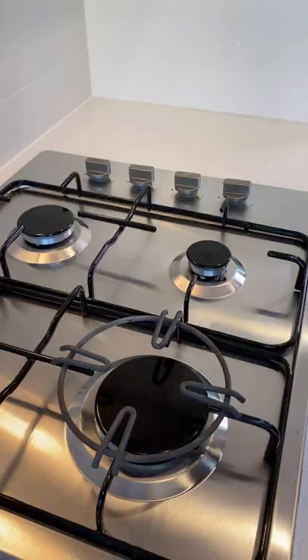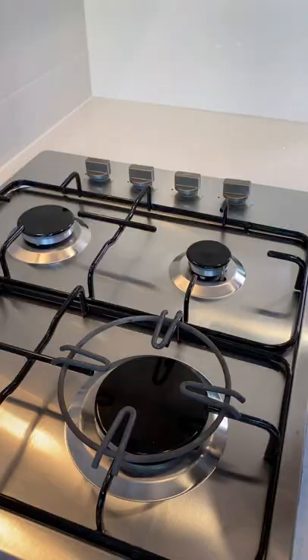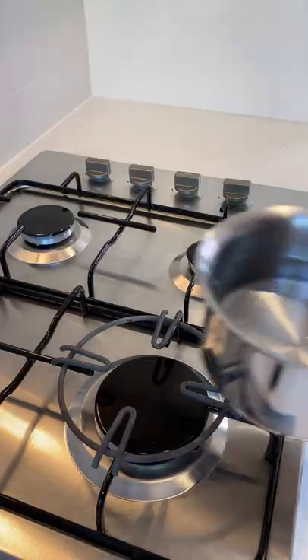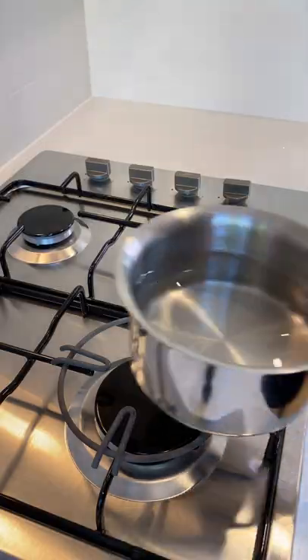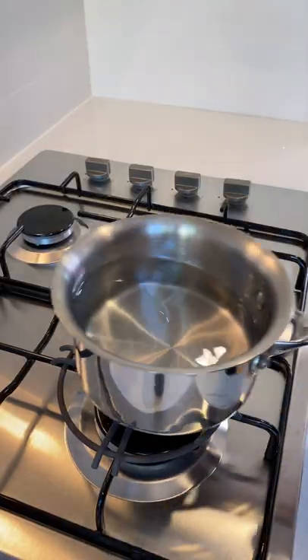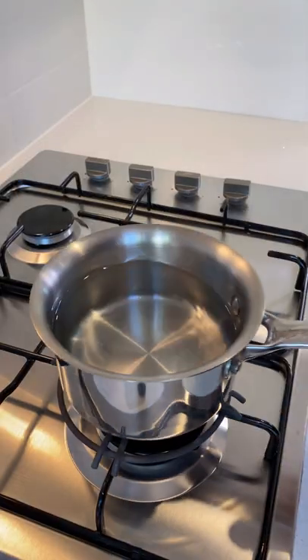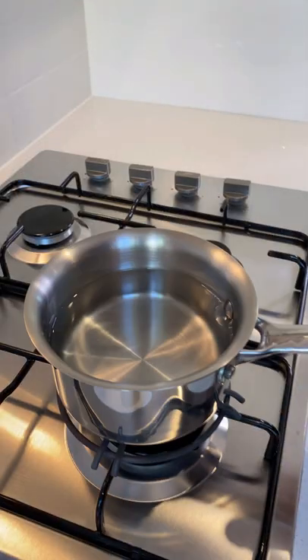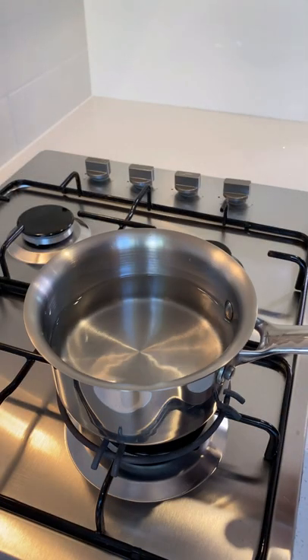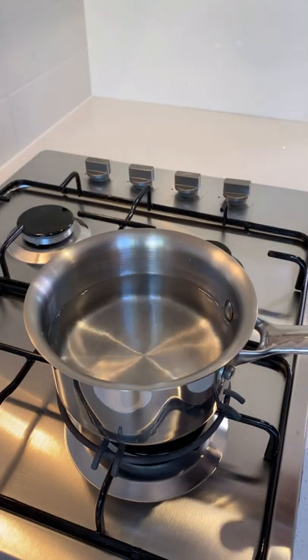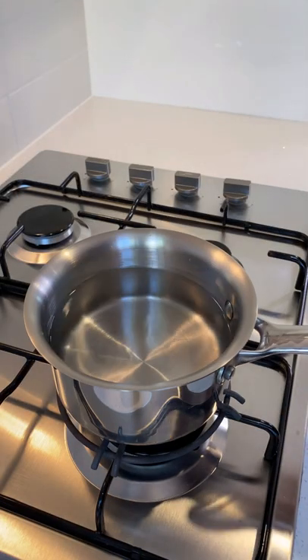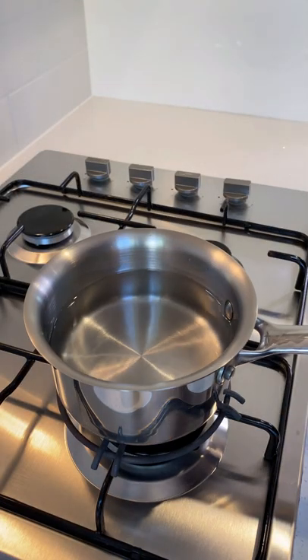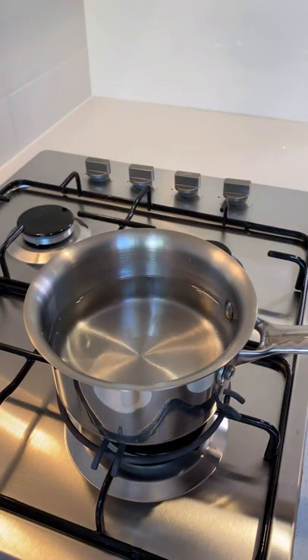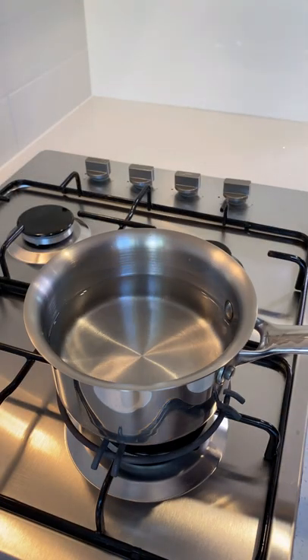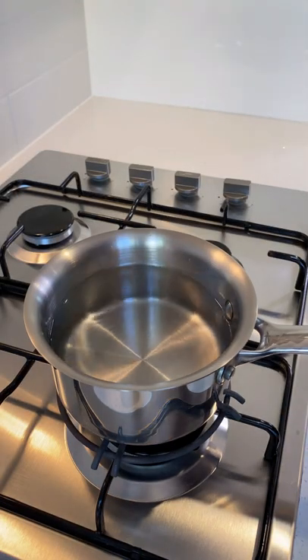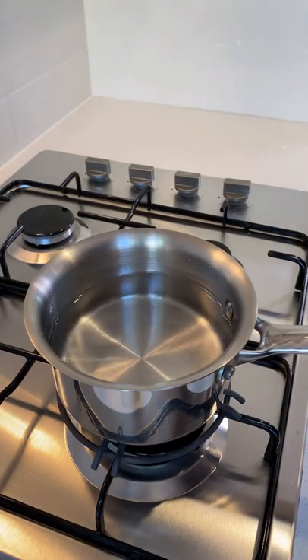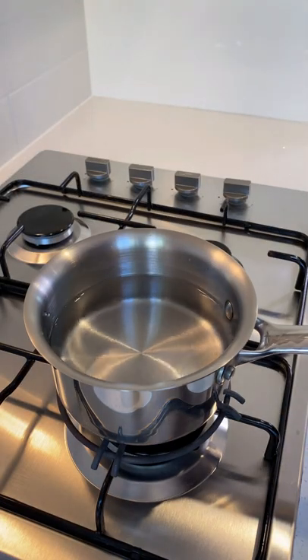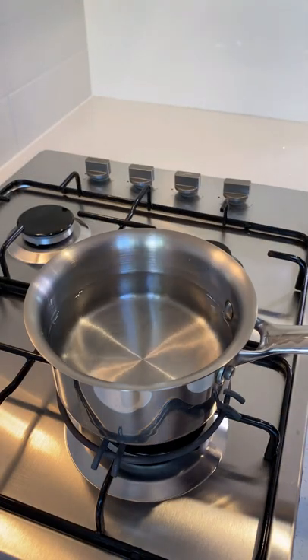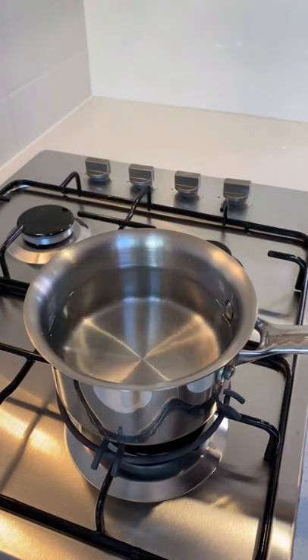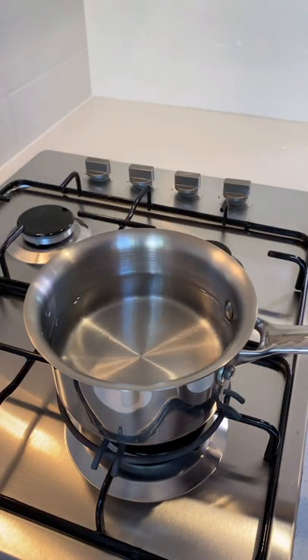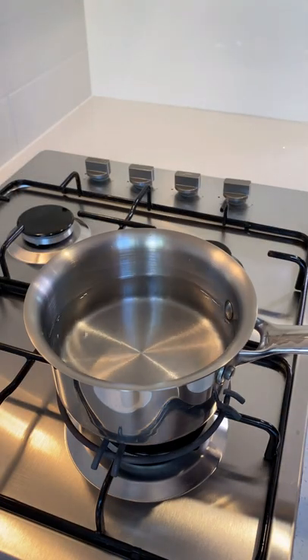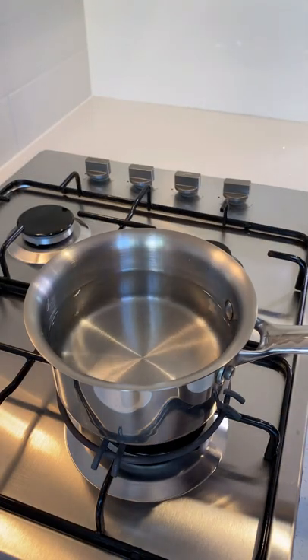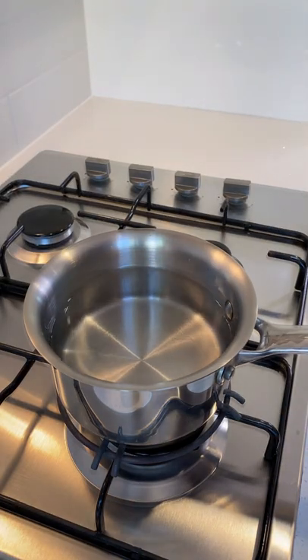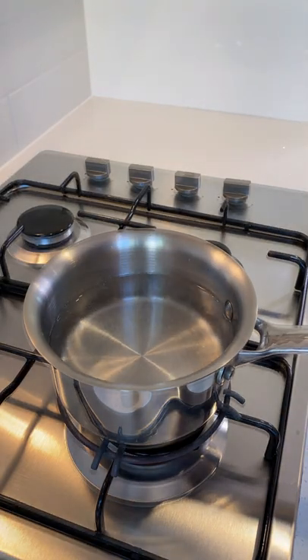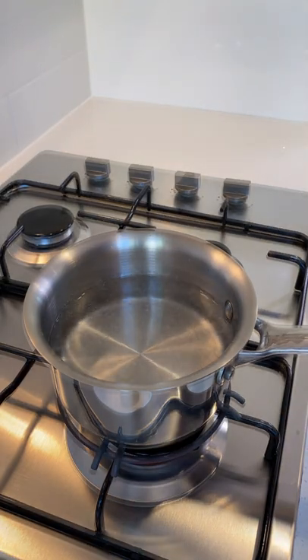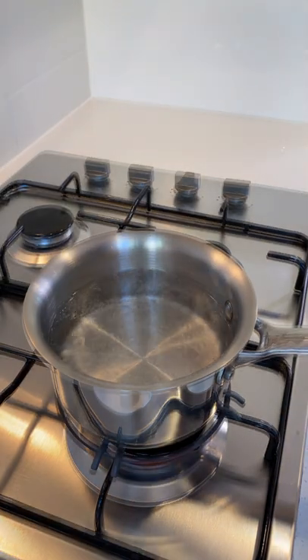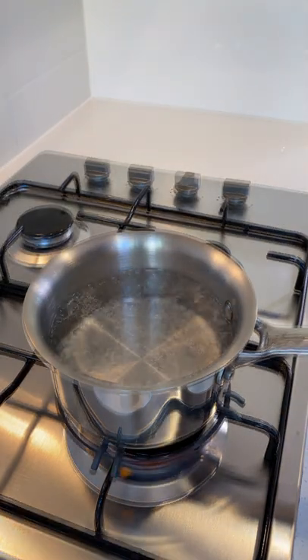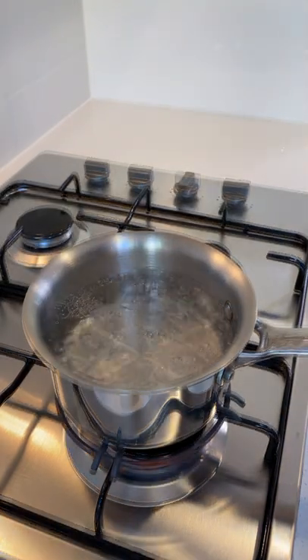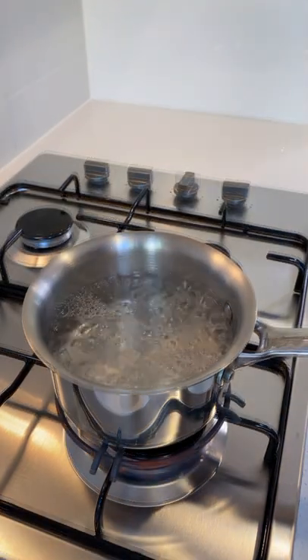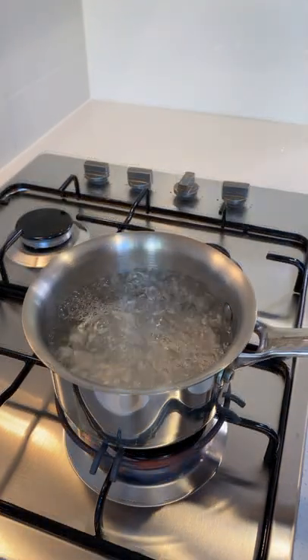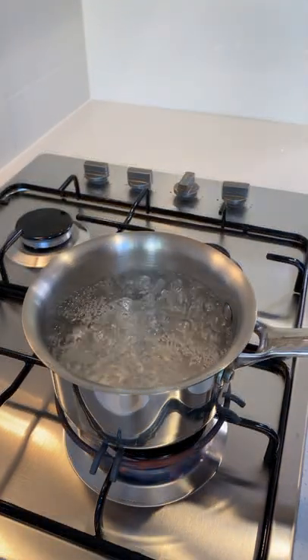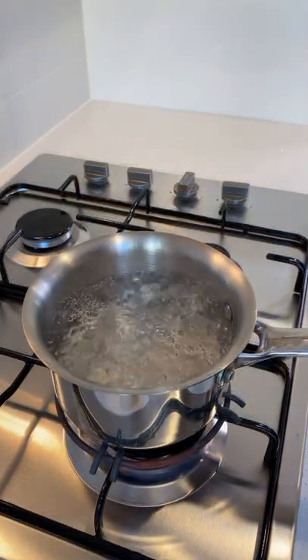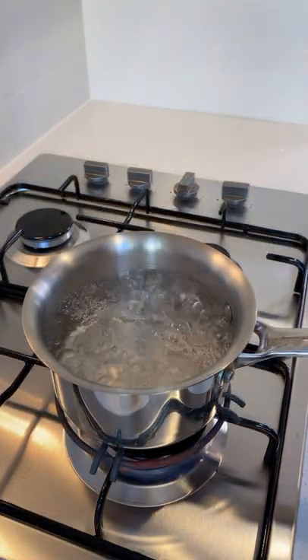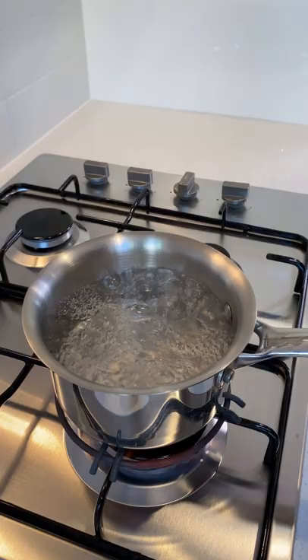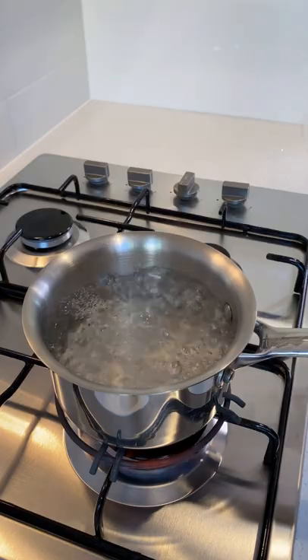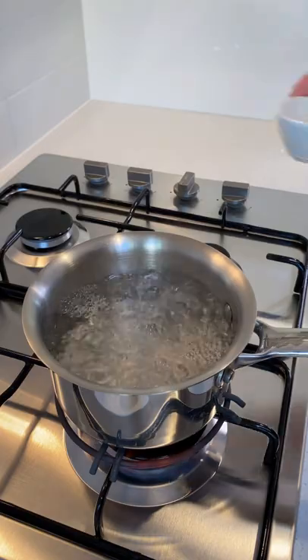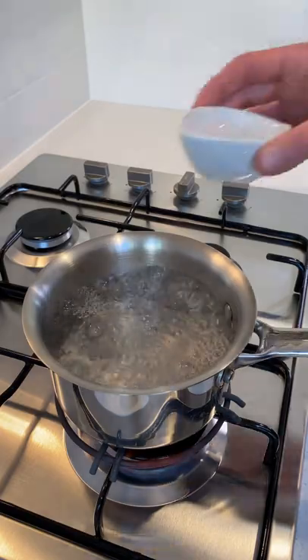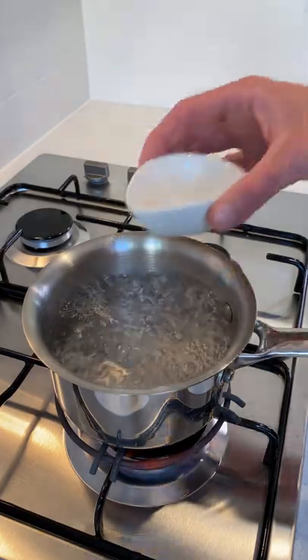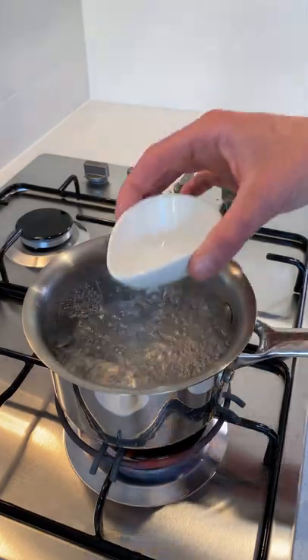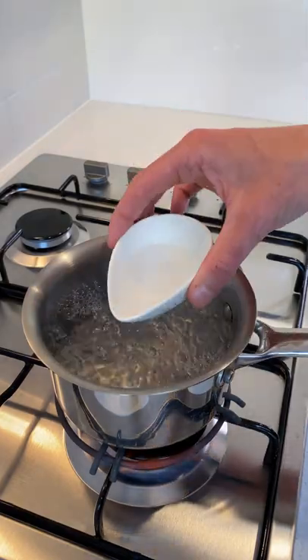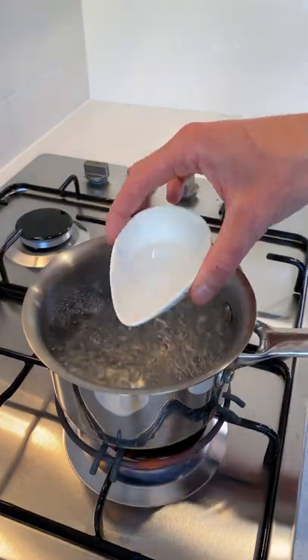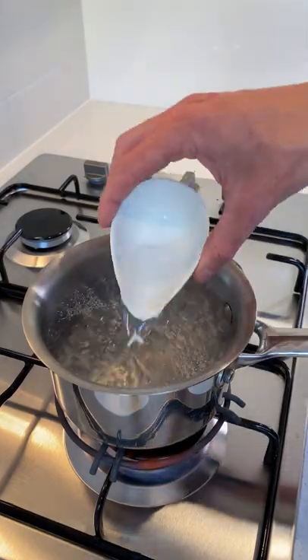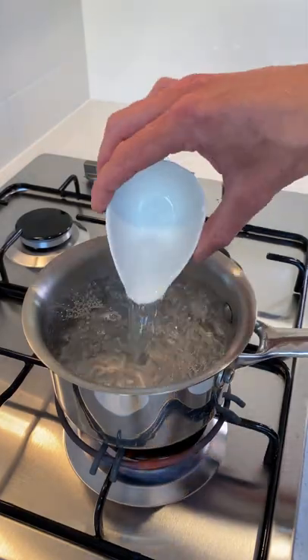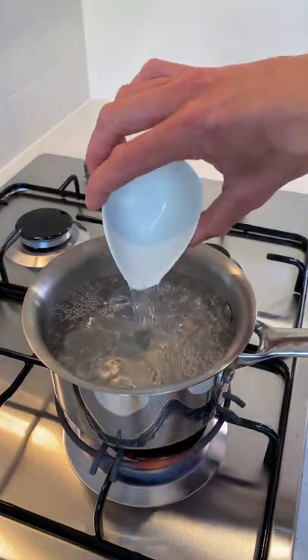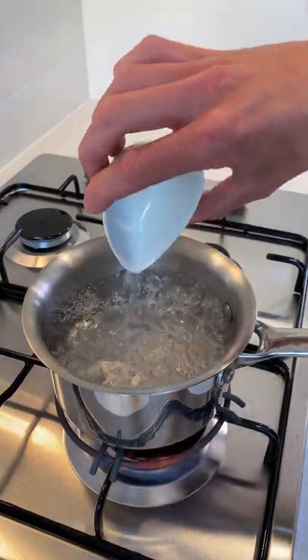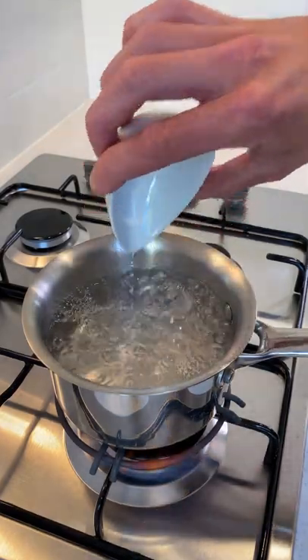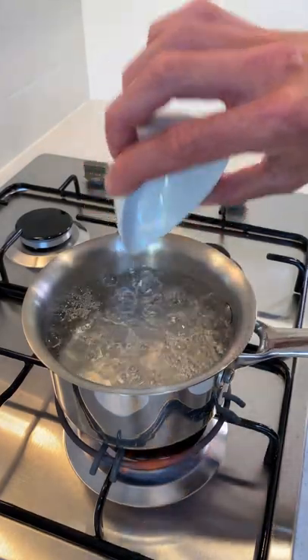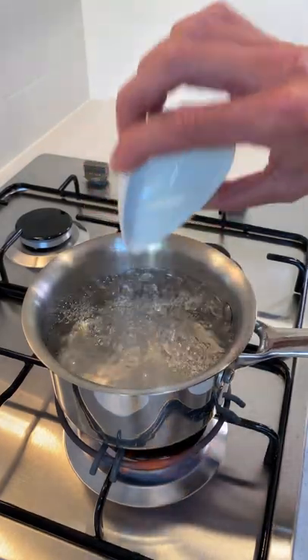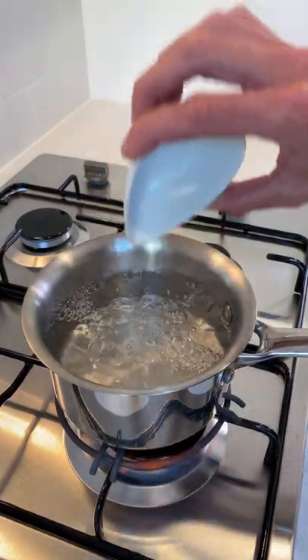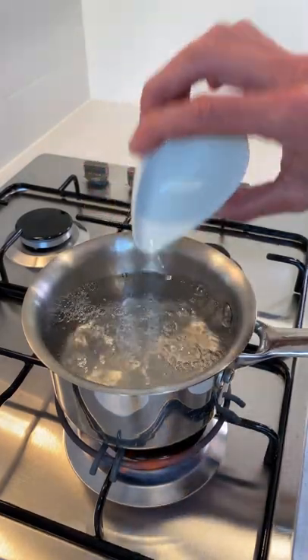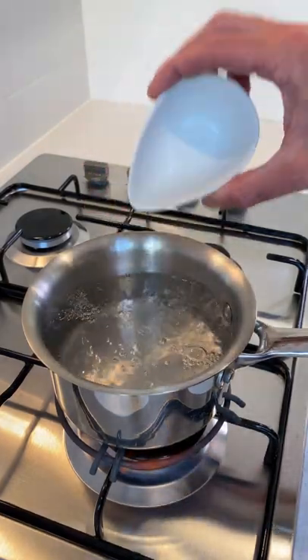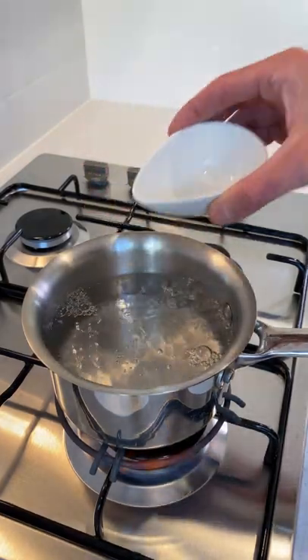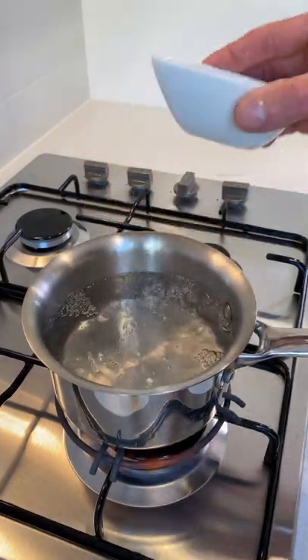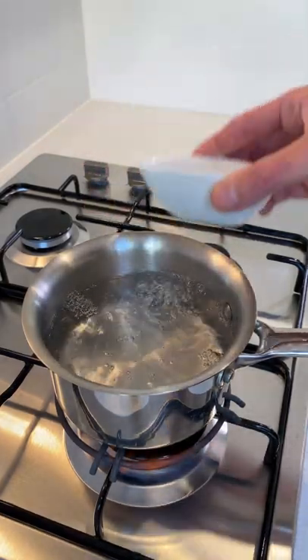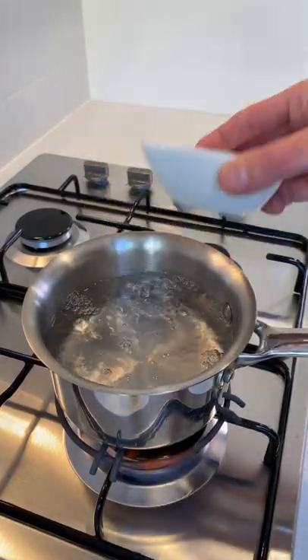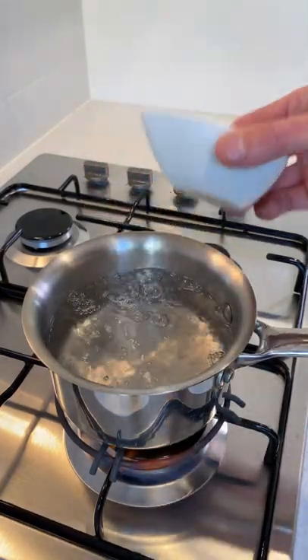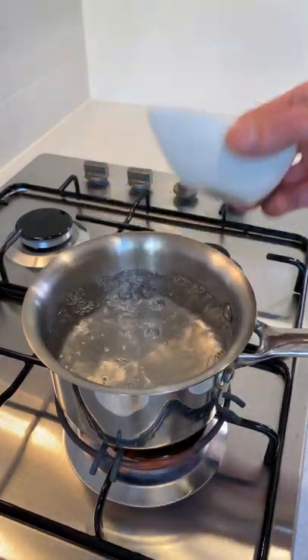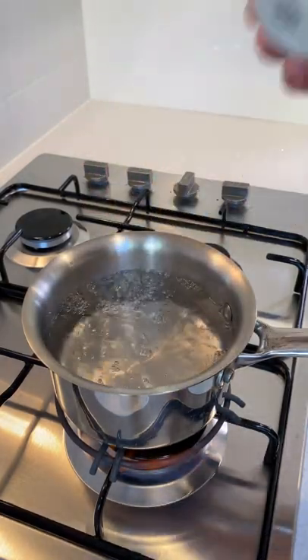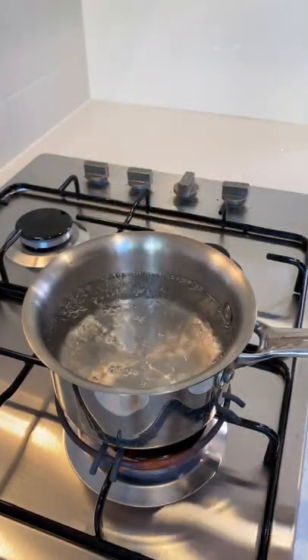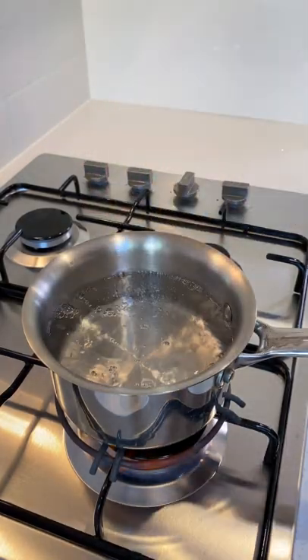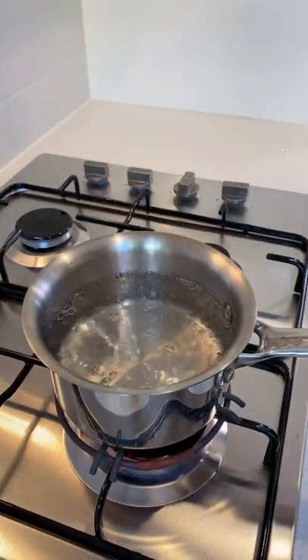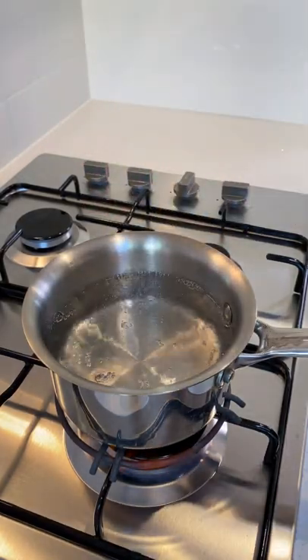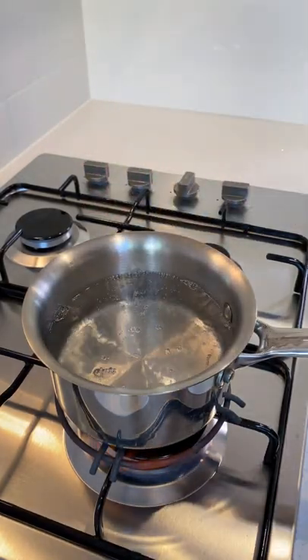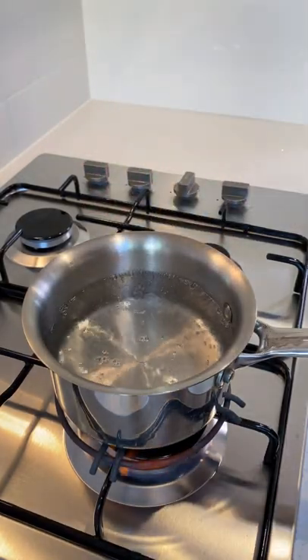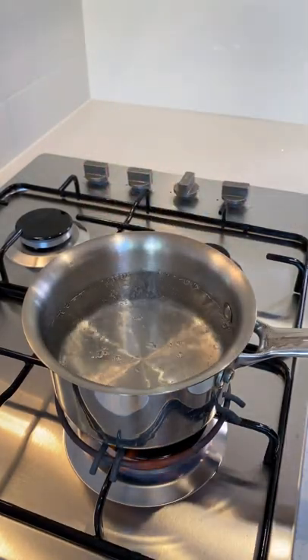Place a small saucepan of water onto your stovetop over a high heat, bringing it to a boil and pouring in one and a half tablespoons or 30 milliliters of white vinegar.